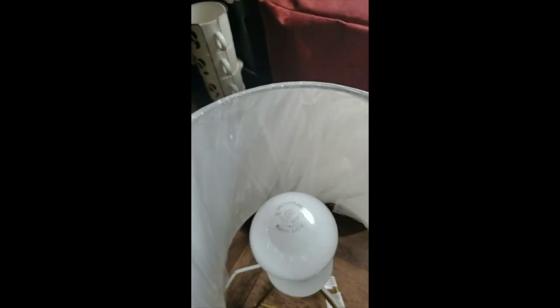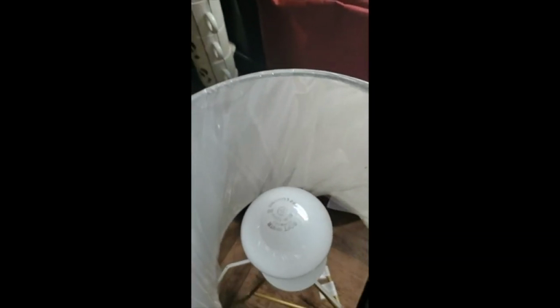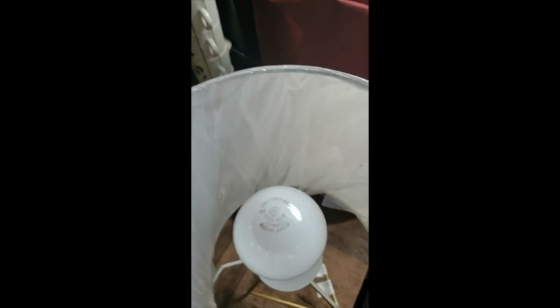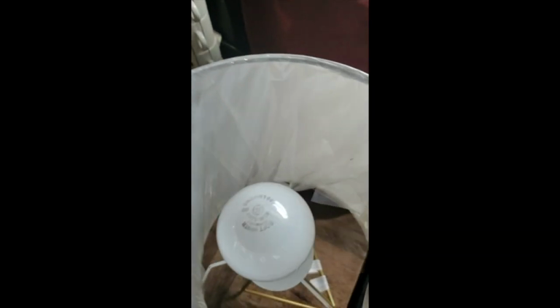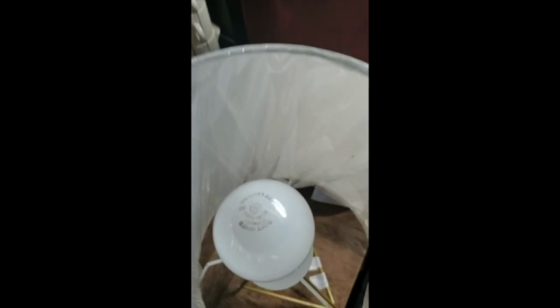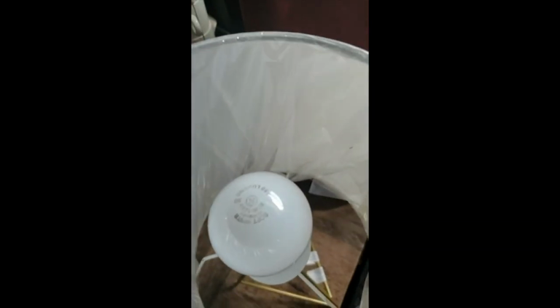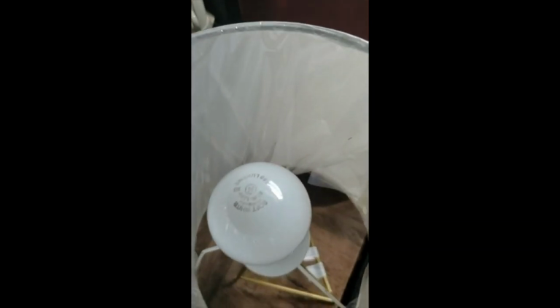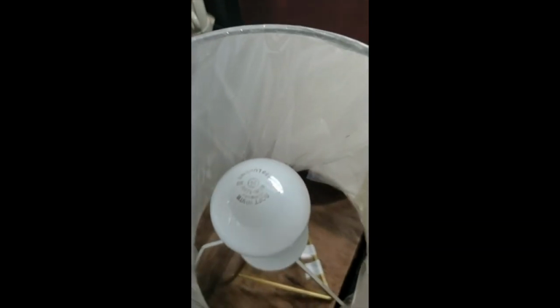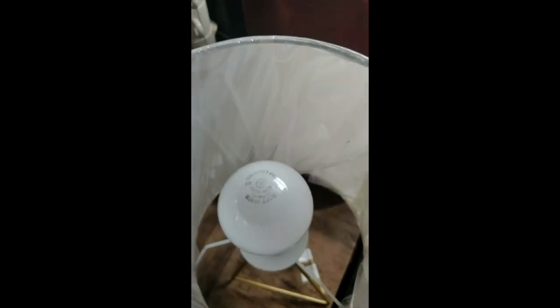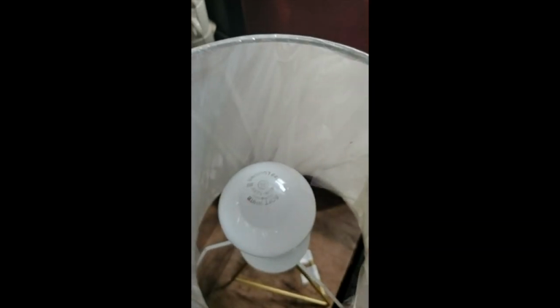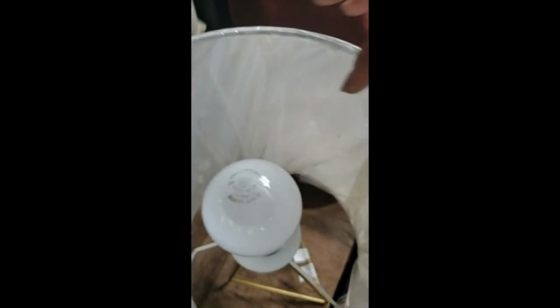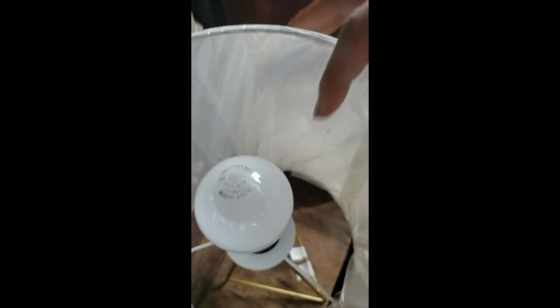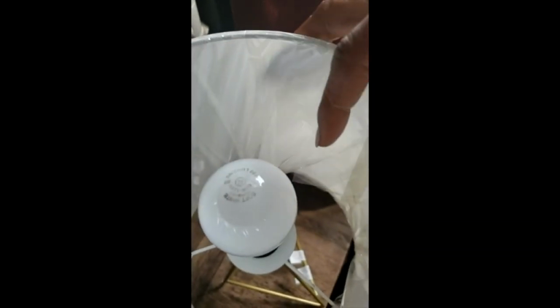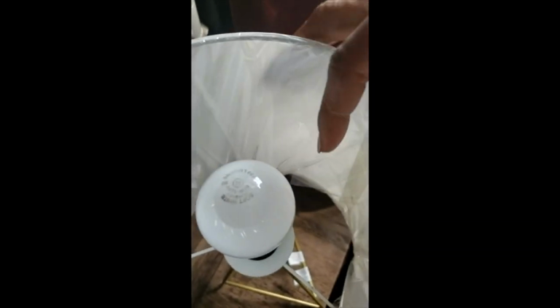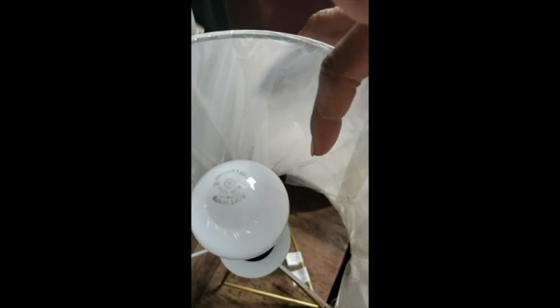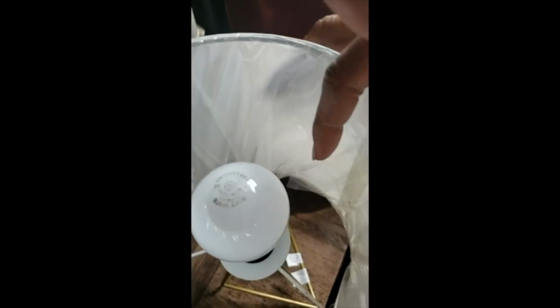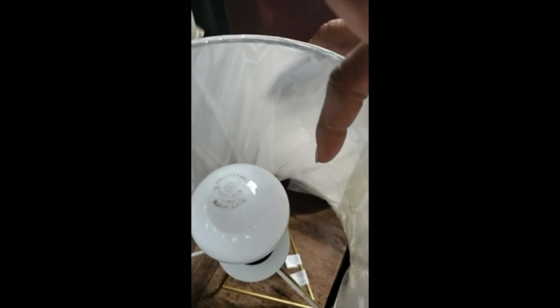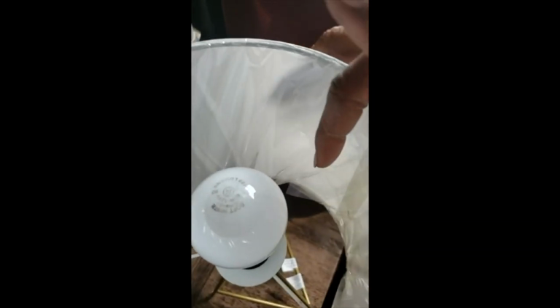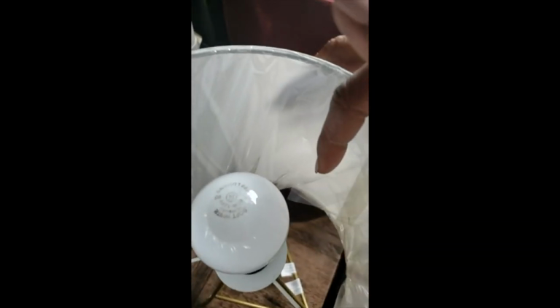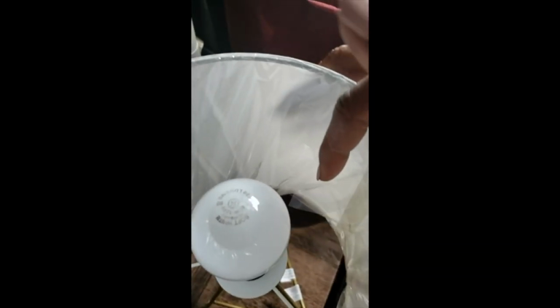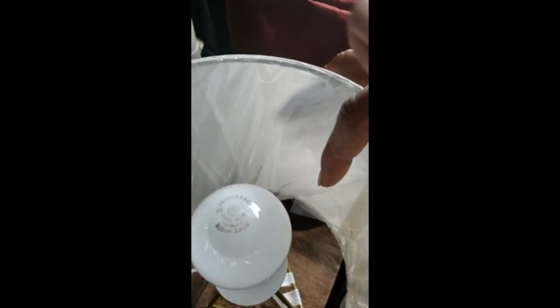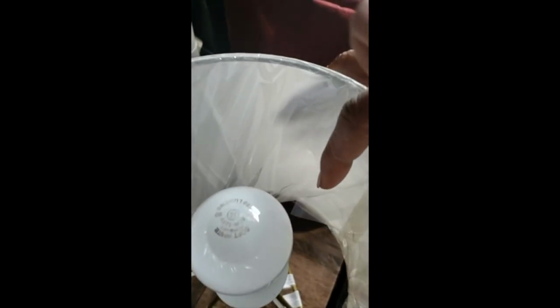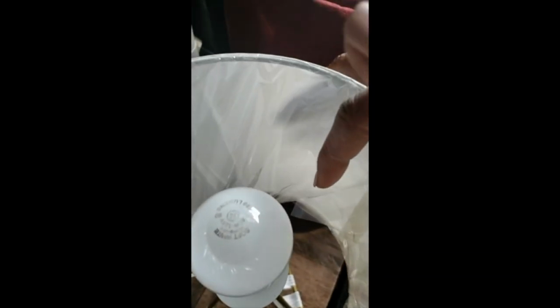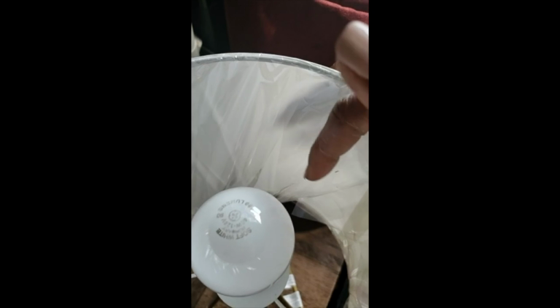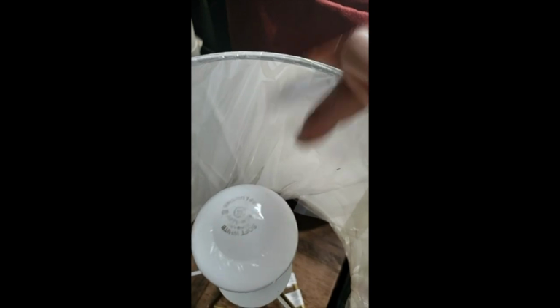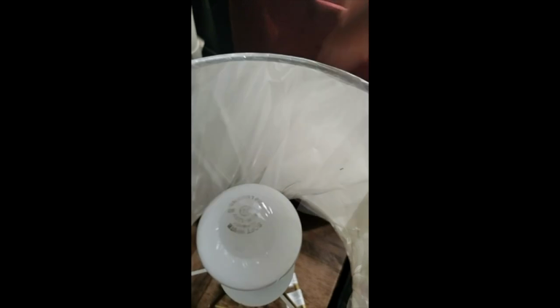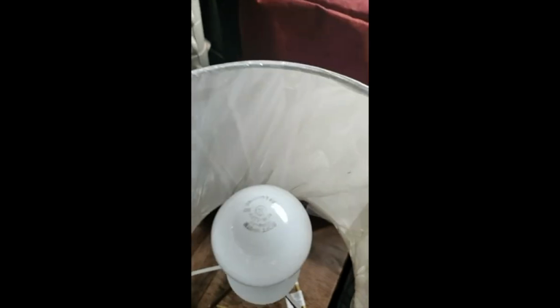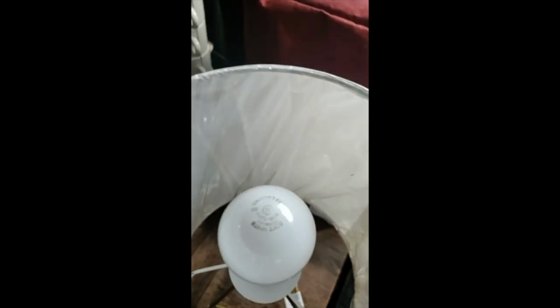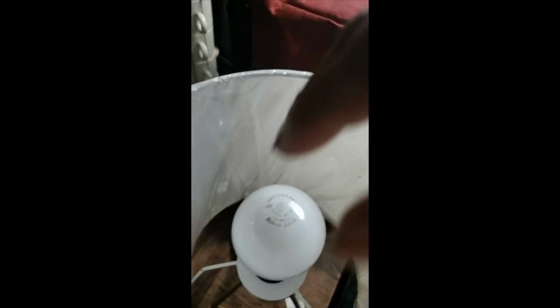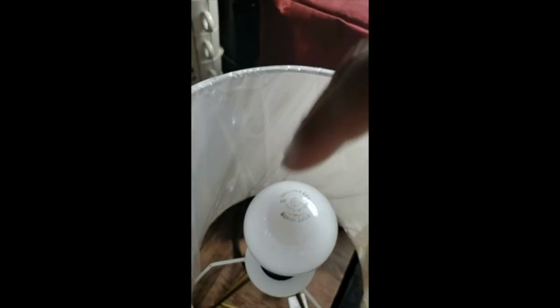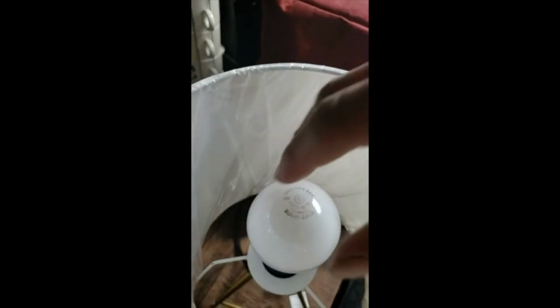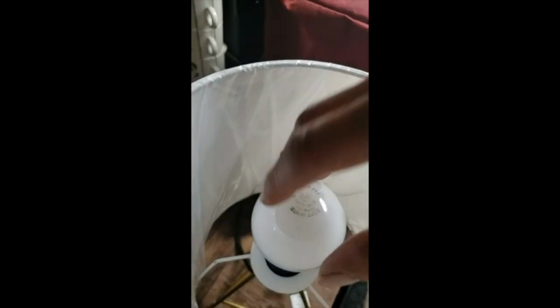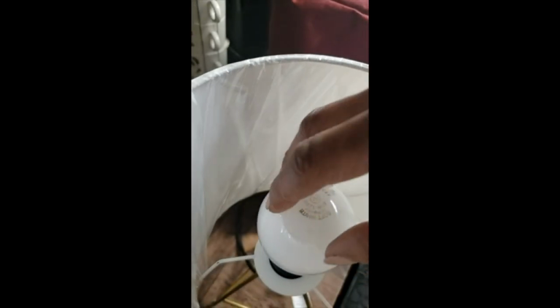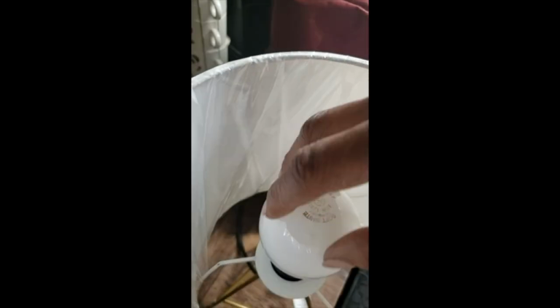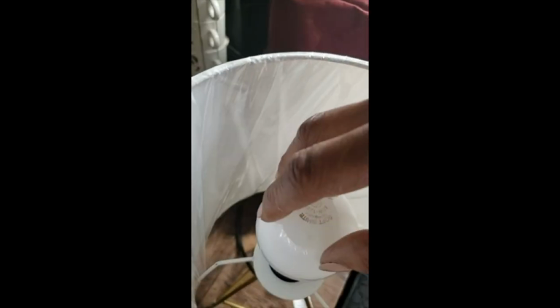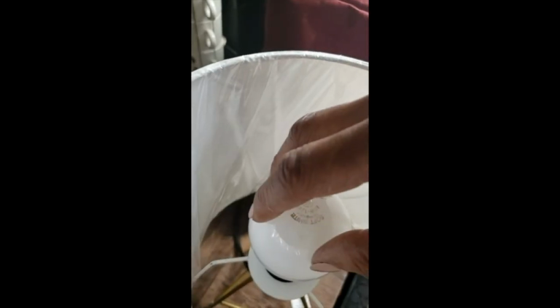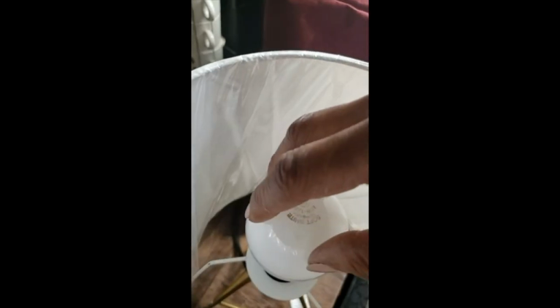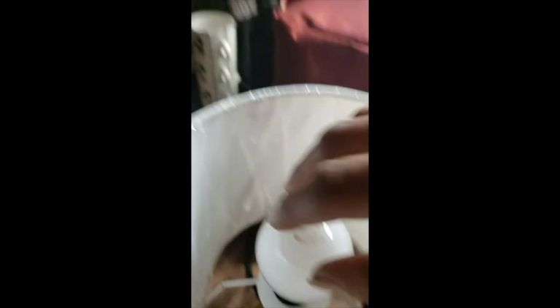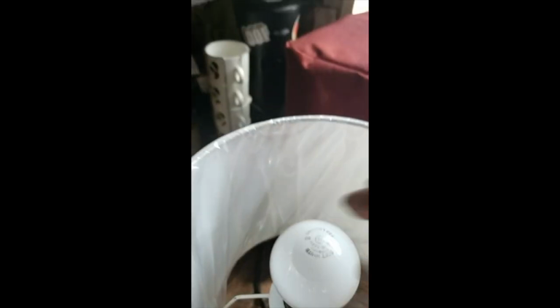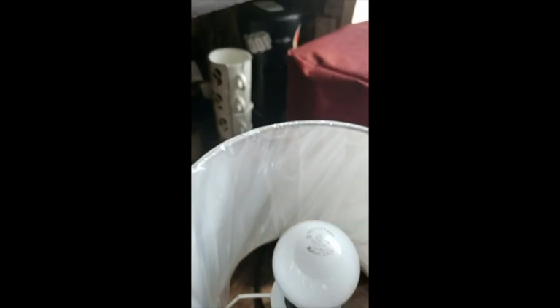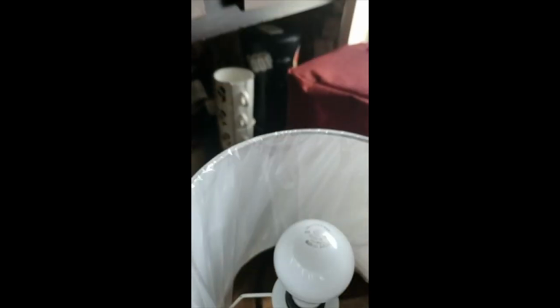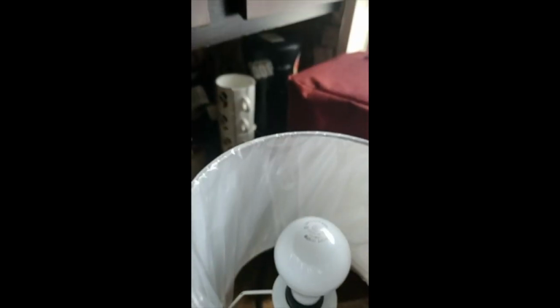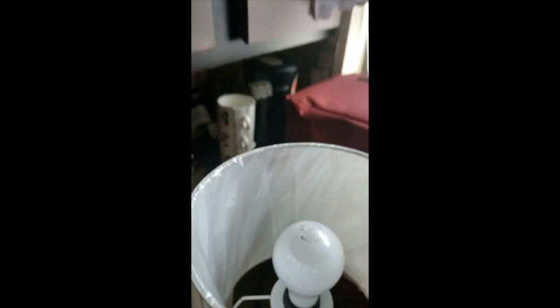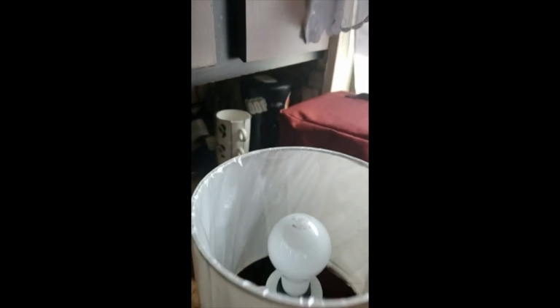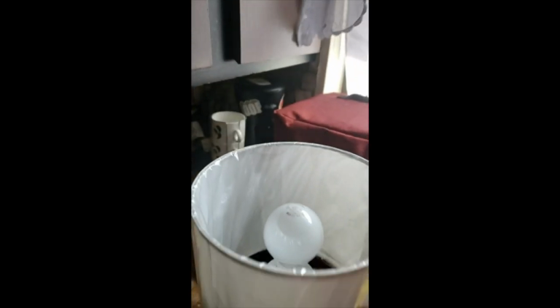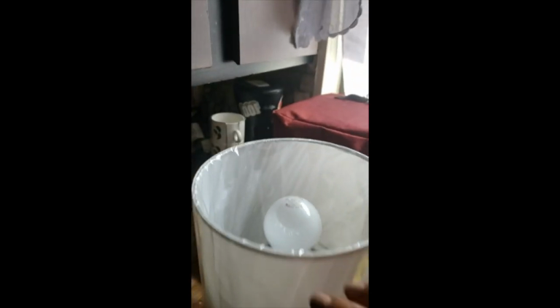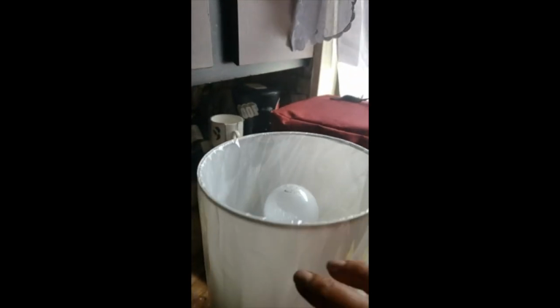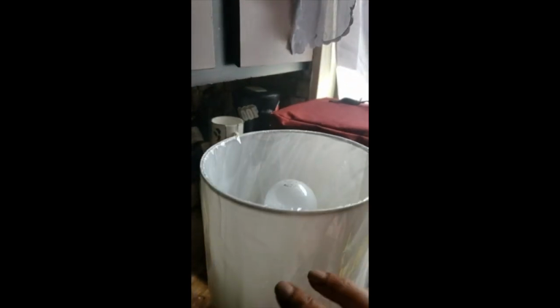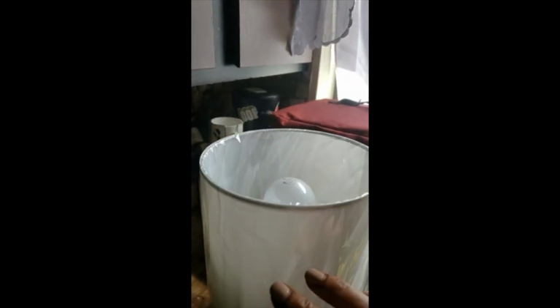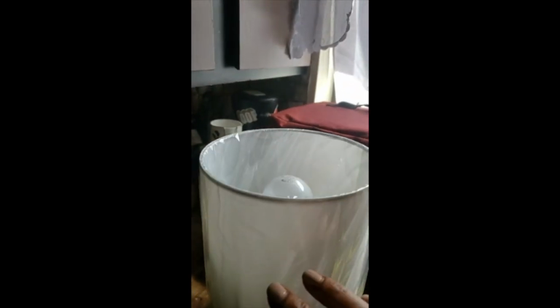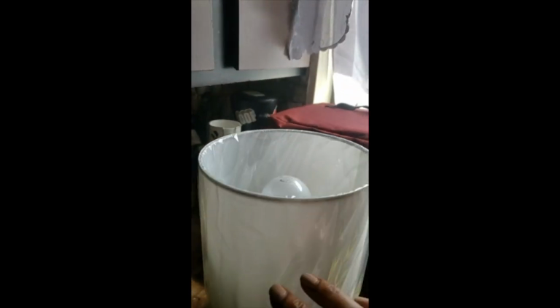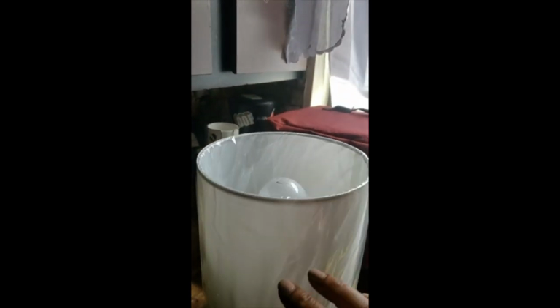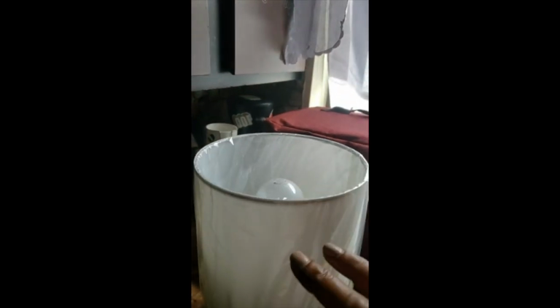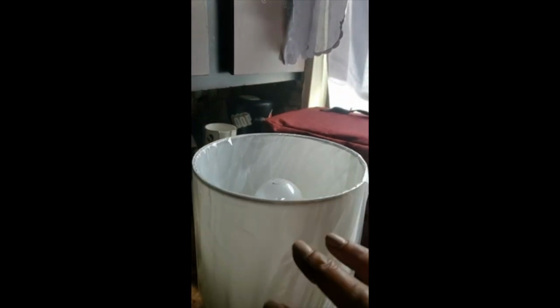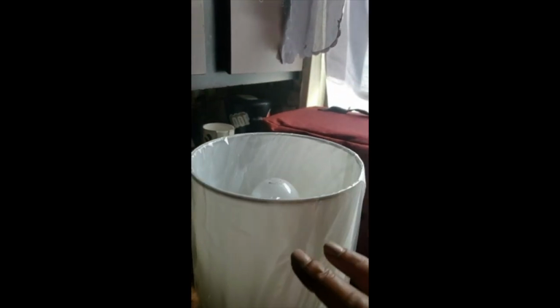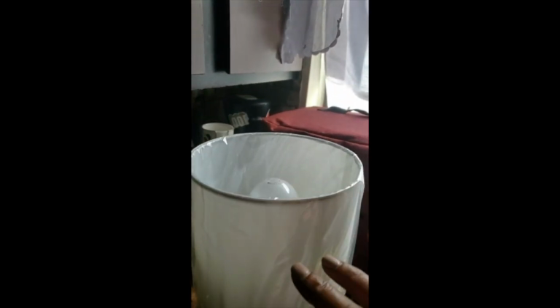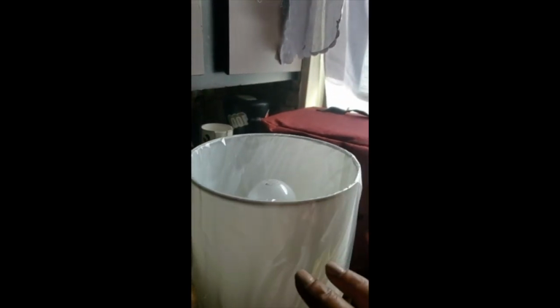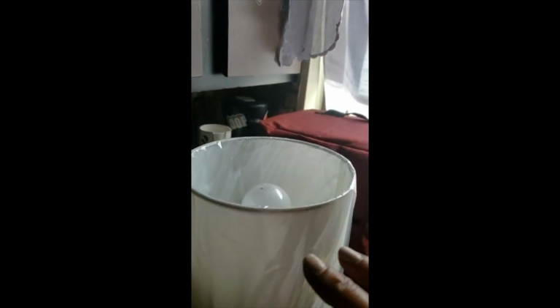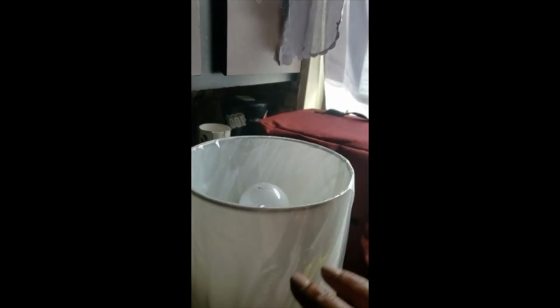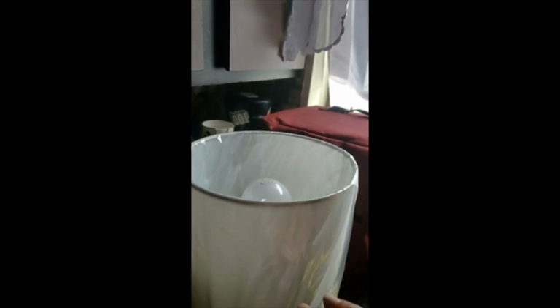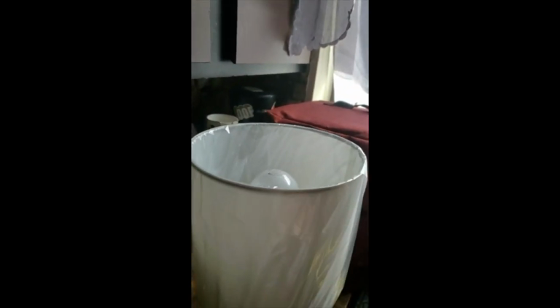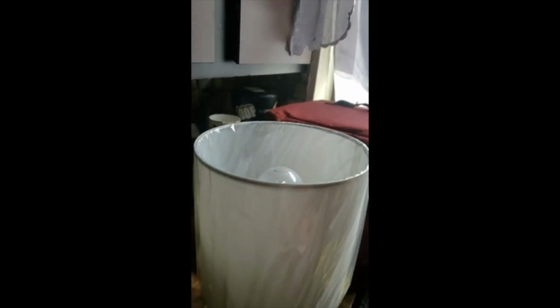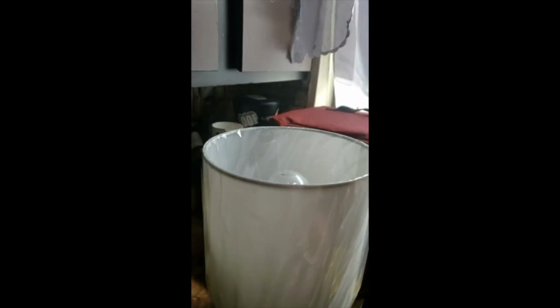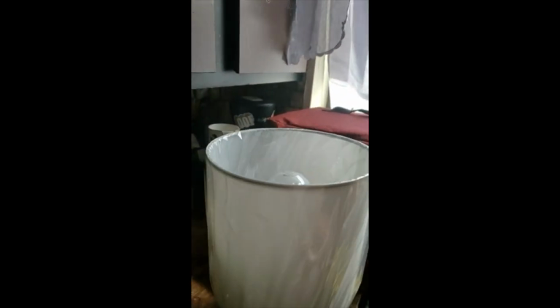You screw the black piece on first. You put your light bulb in. You turn your lamp. Your lamps are all upside down.